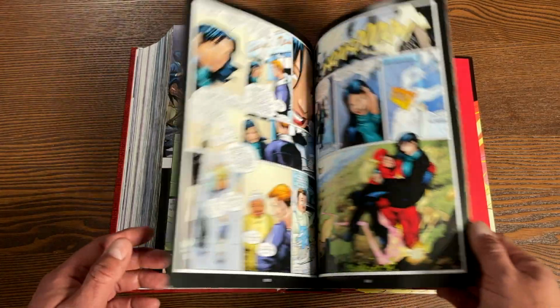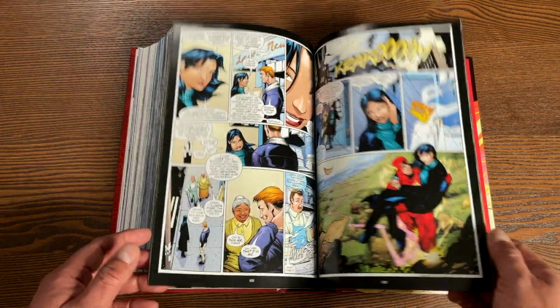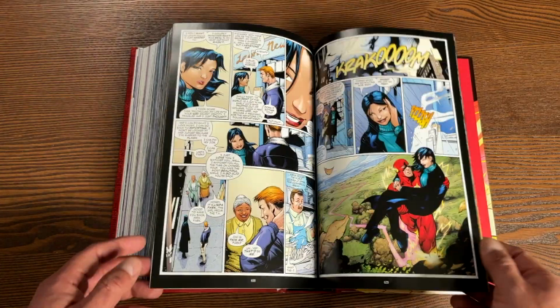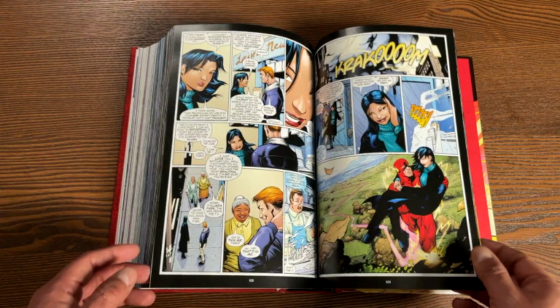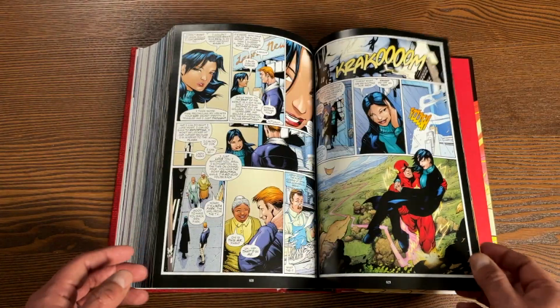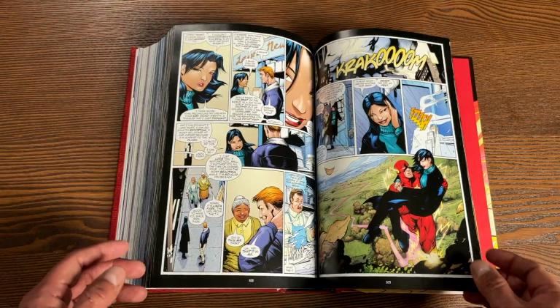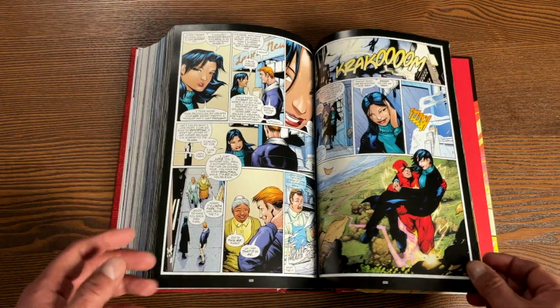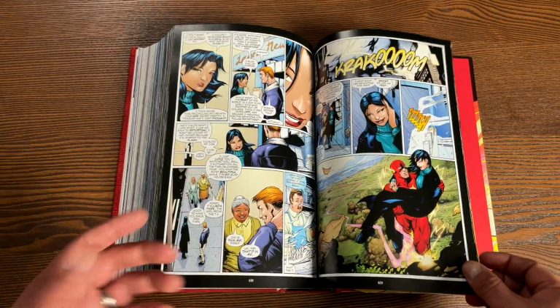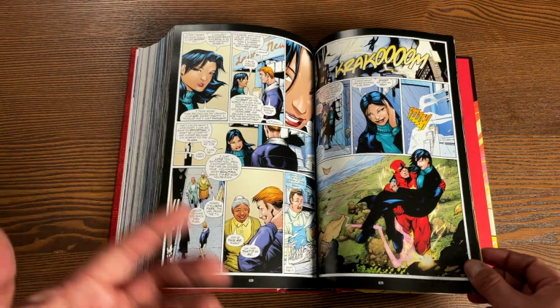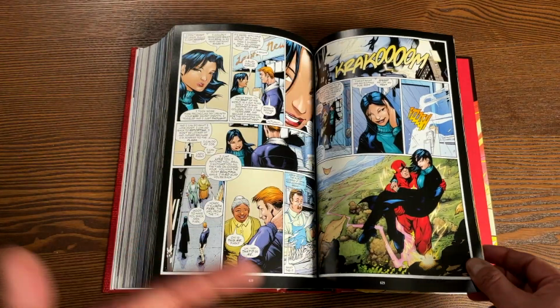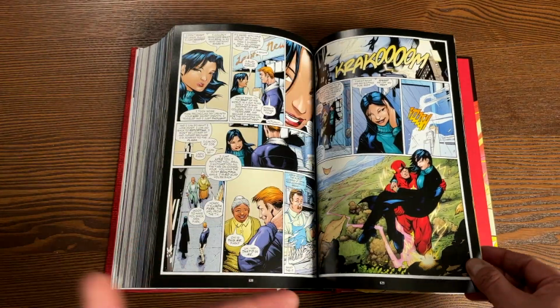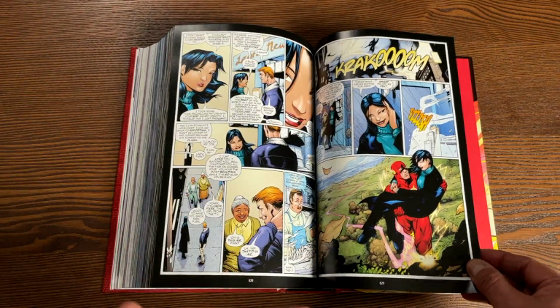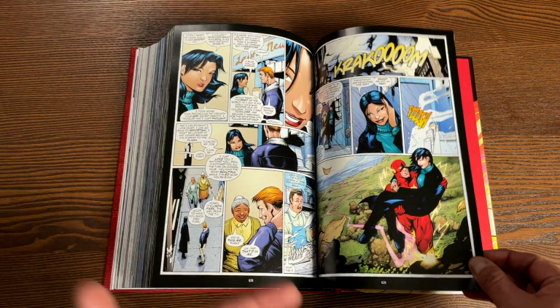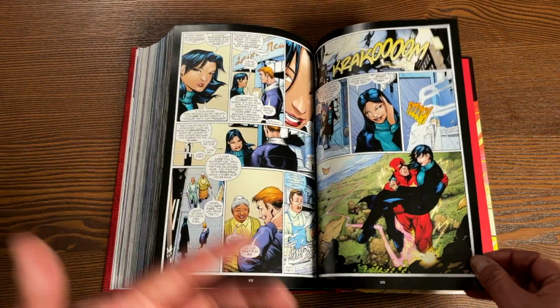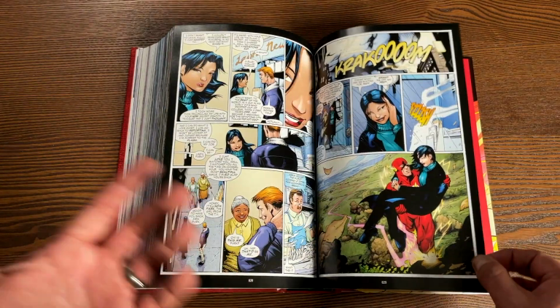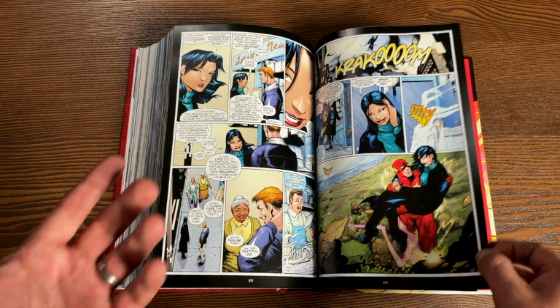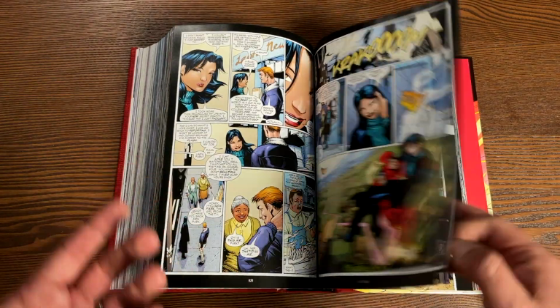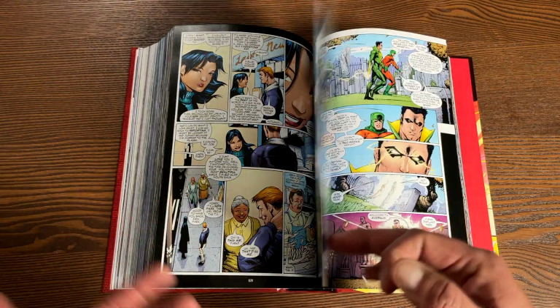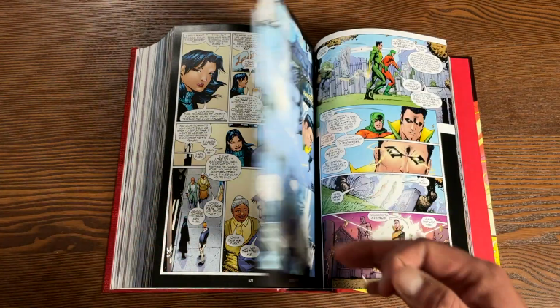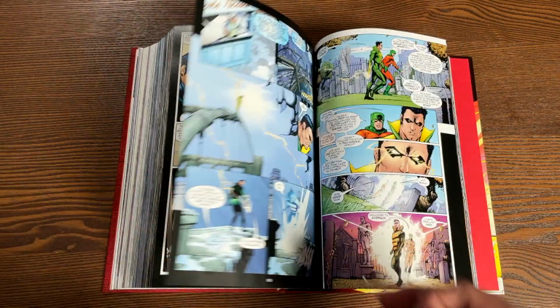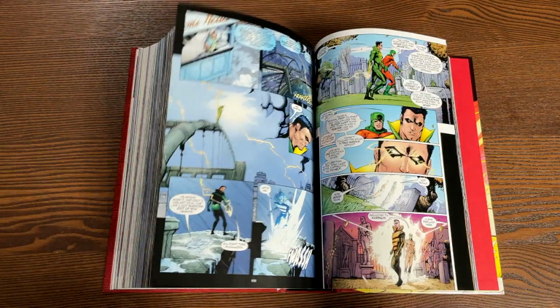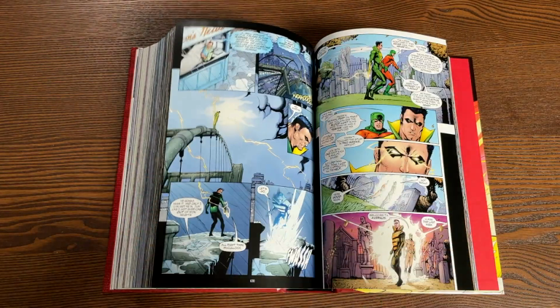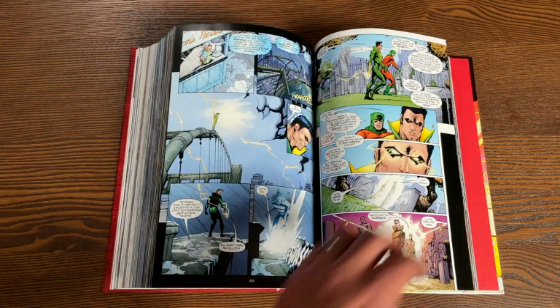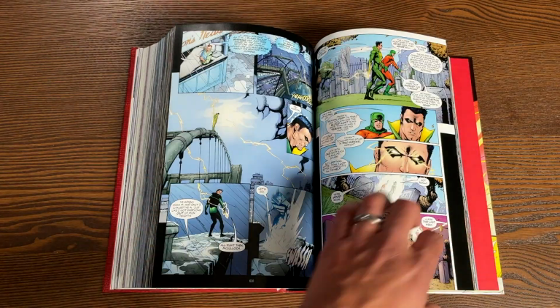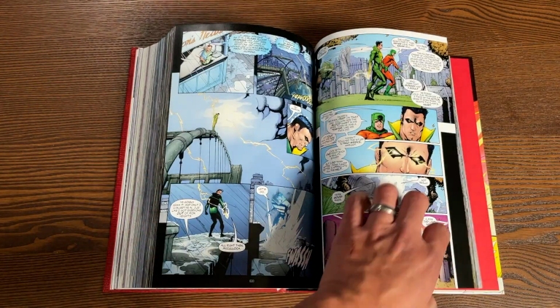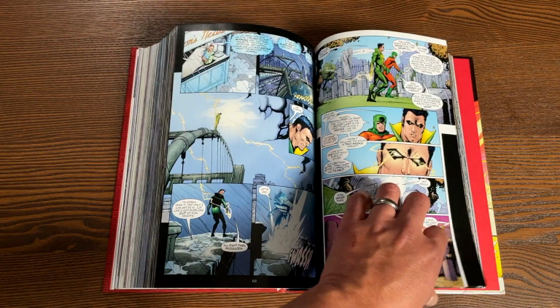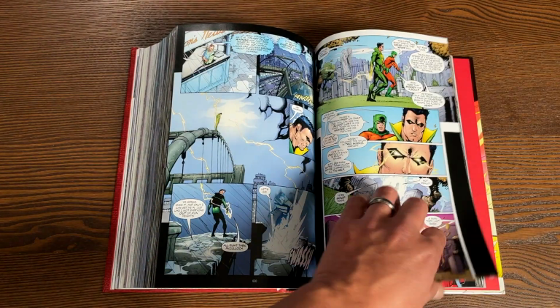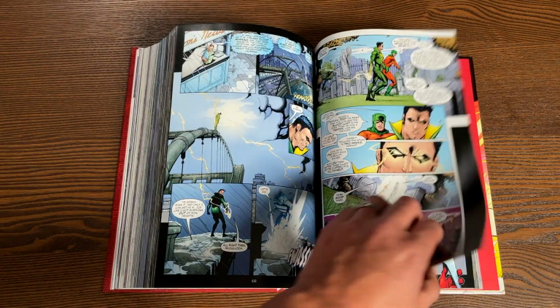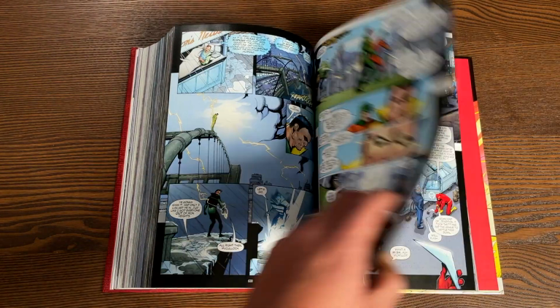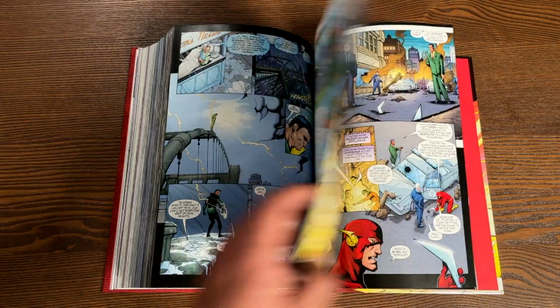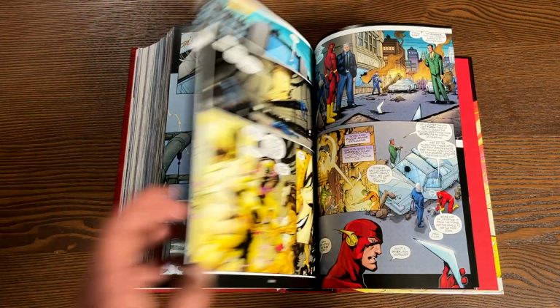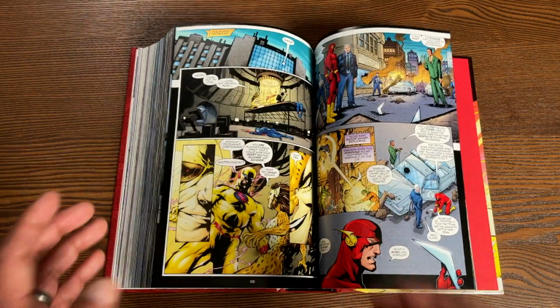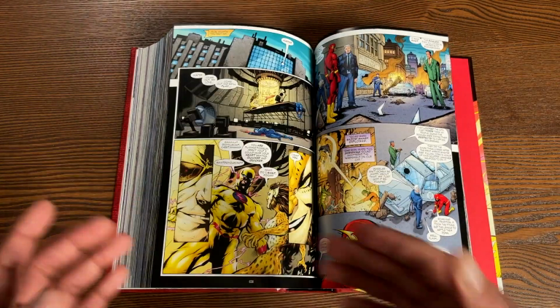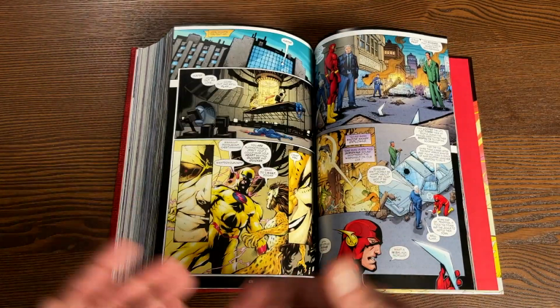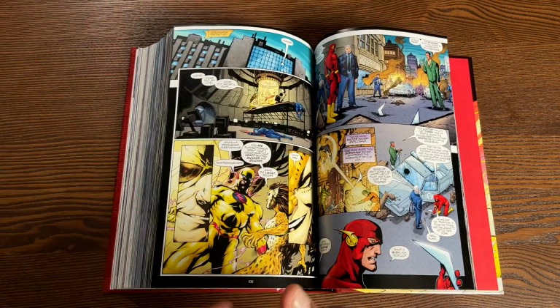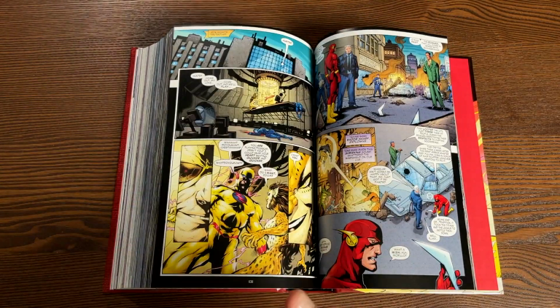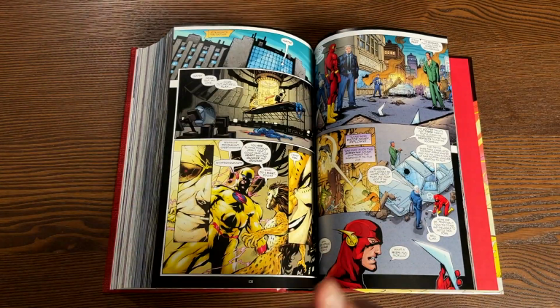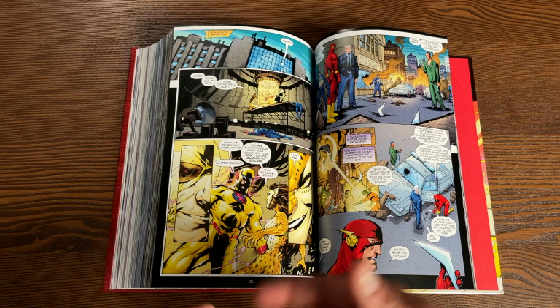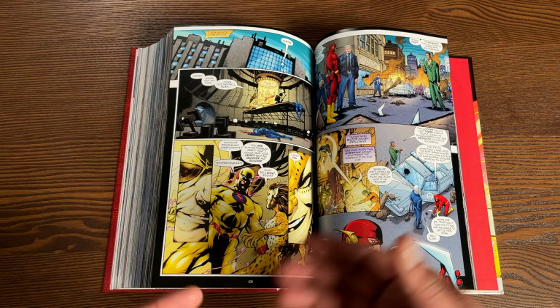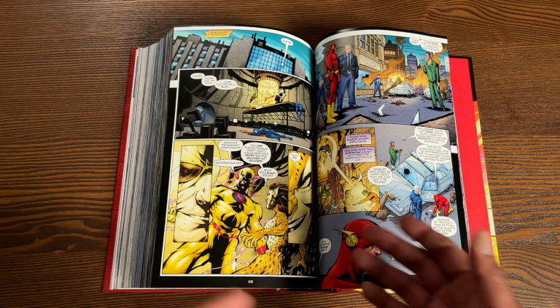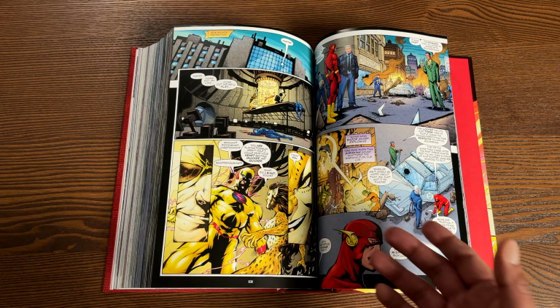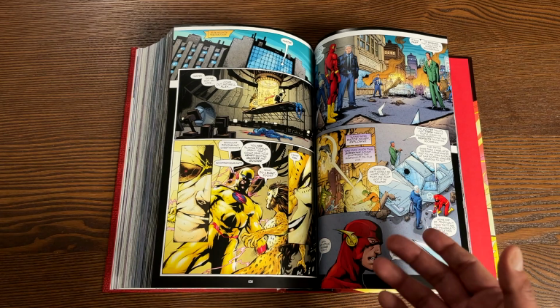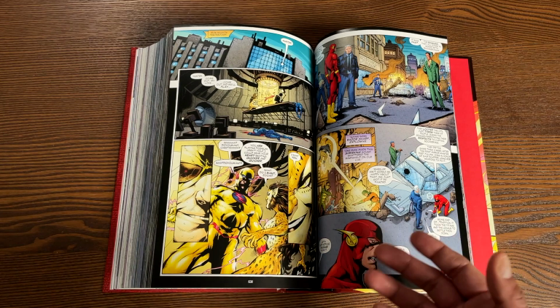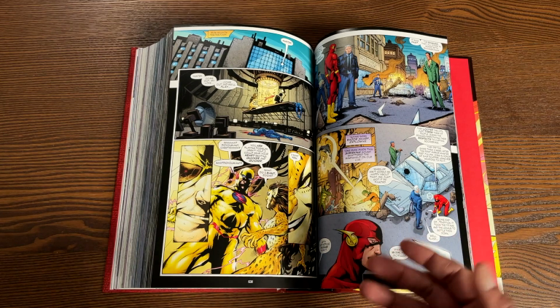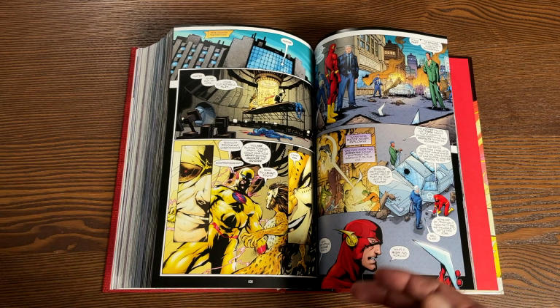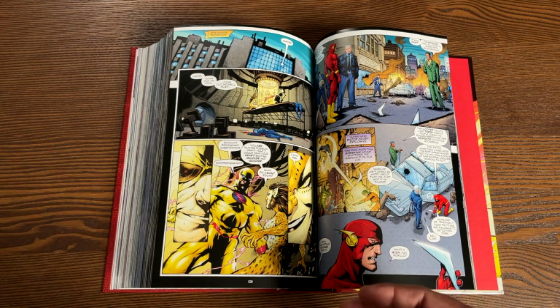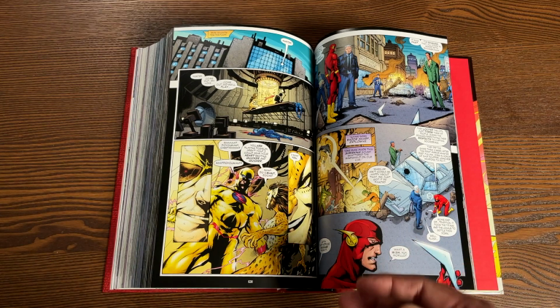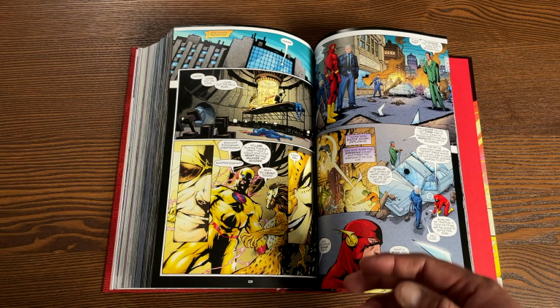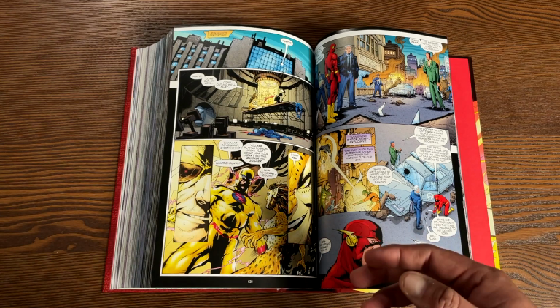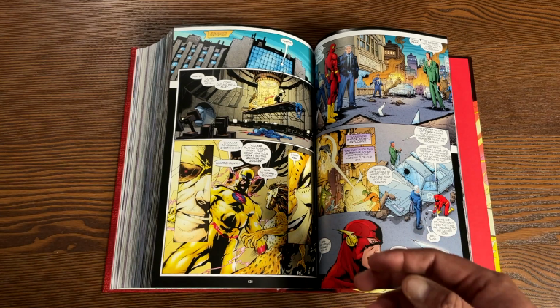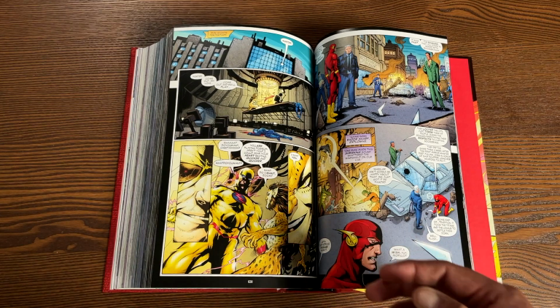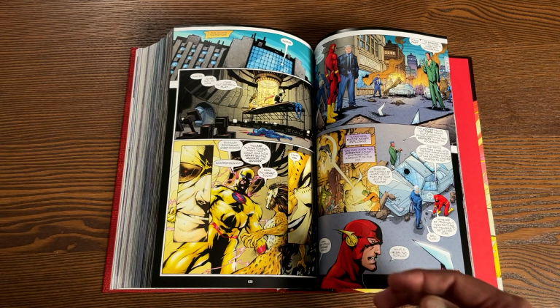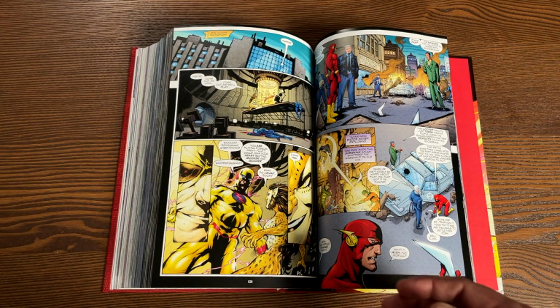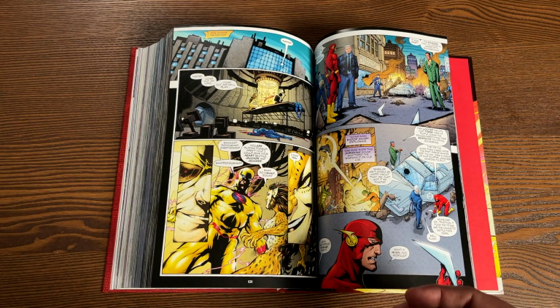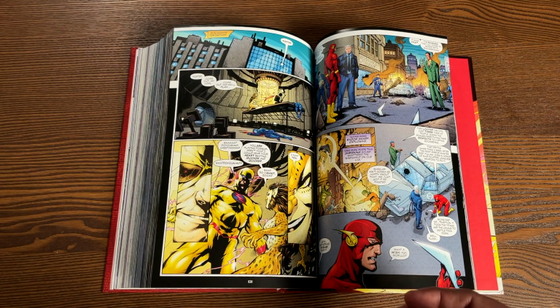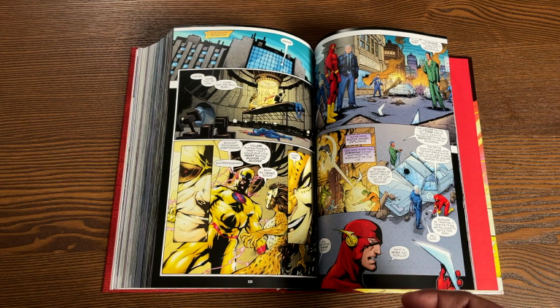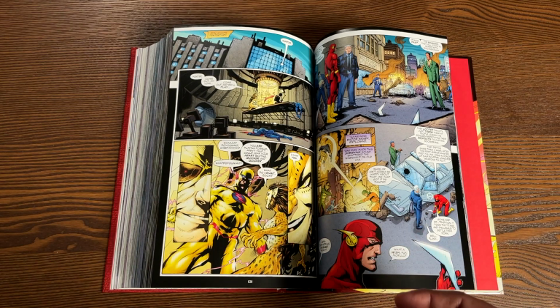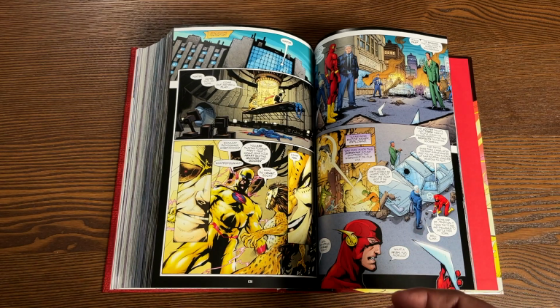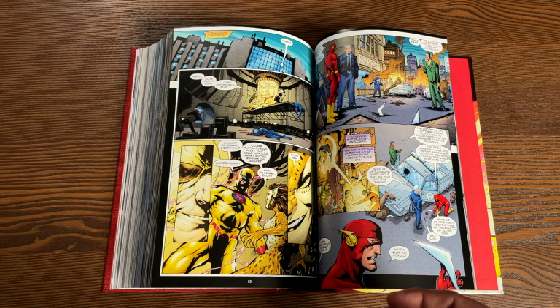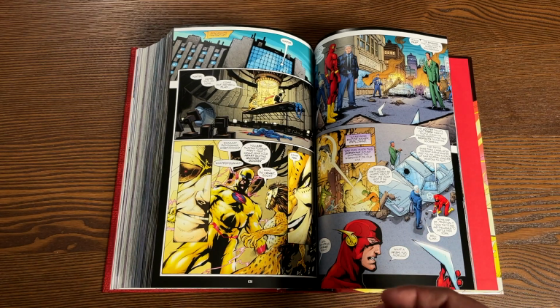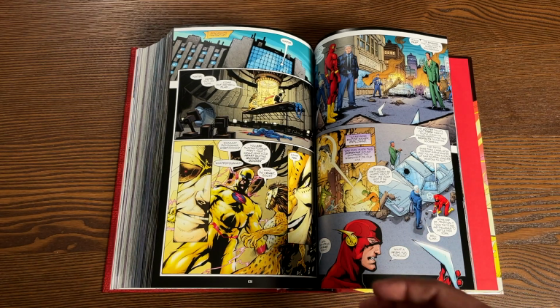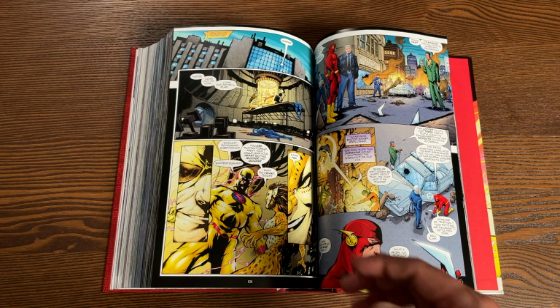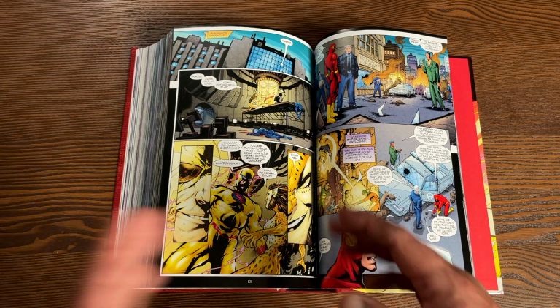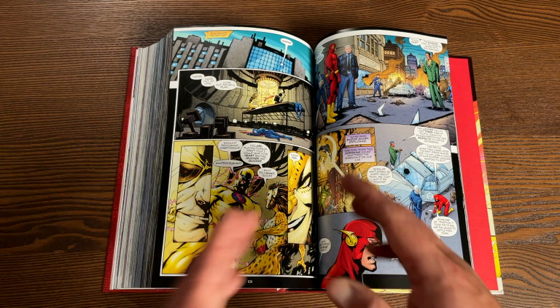Towards the end of this run we have this huge story arc that's been building up called the Rogue War. Each one of the Rogues is on a different opposing team — the Rogues are split and have to fight each other — all while Flash is trying to save the day and also part of the Villains United storyline where Cheetah and Zoom team up to take down Wonder Woman and Flash. That's a crossover with Wonder Woman.